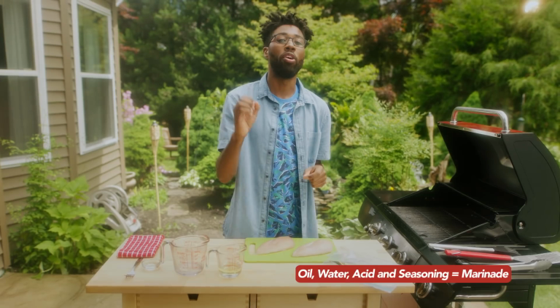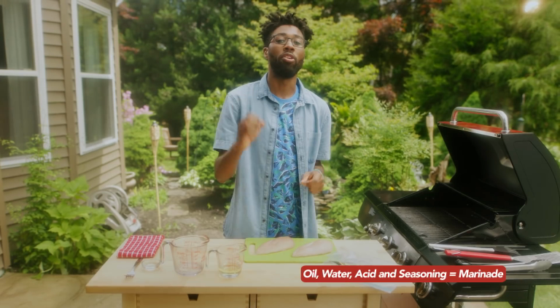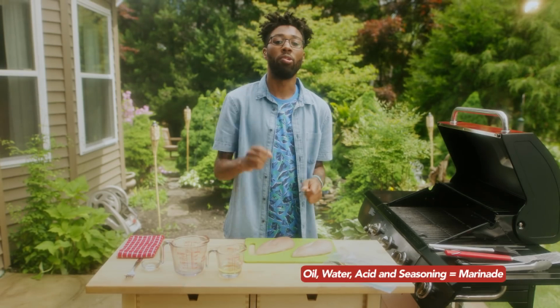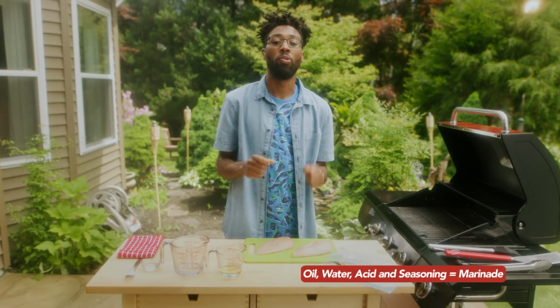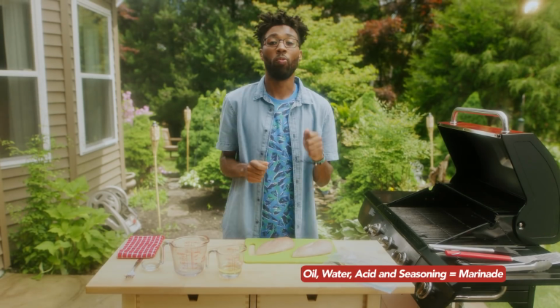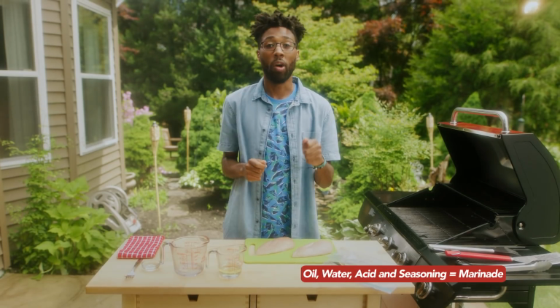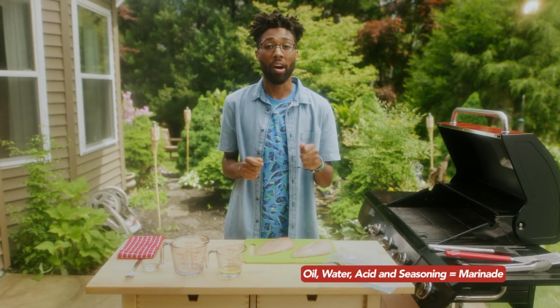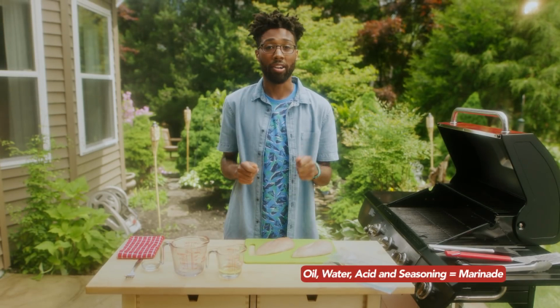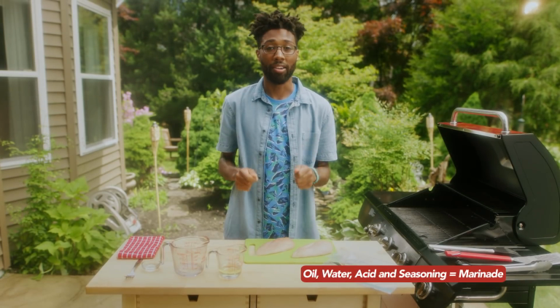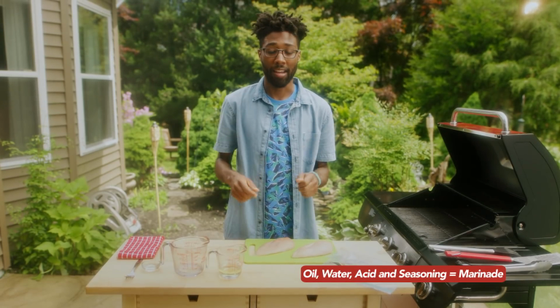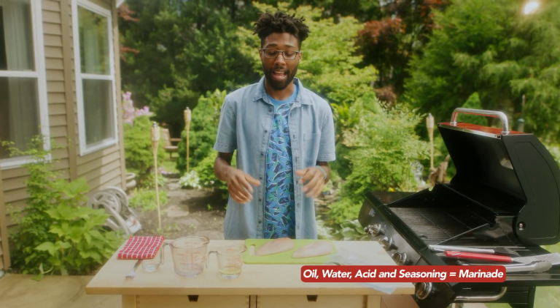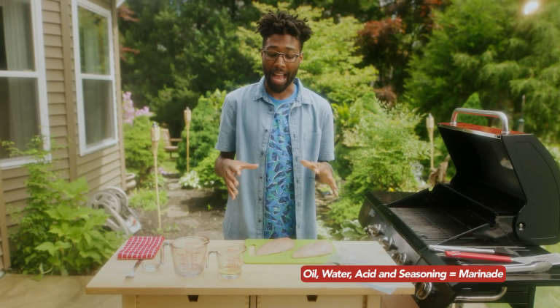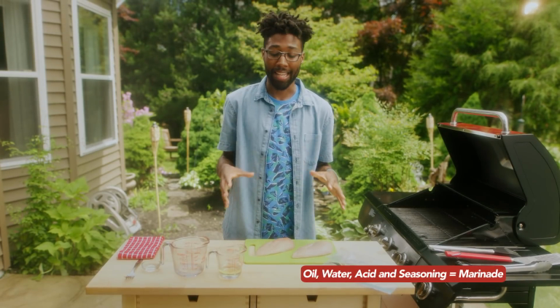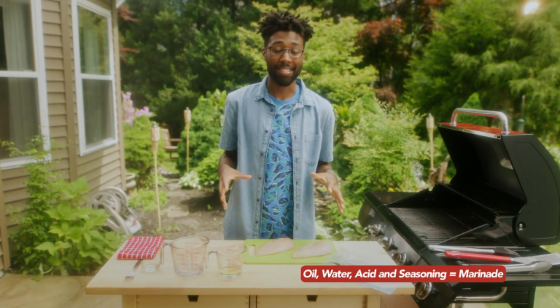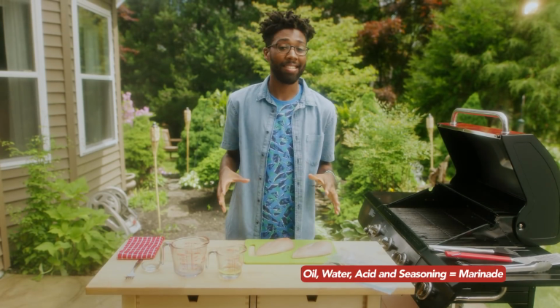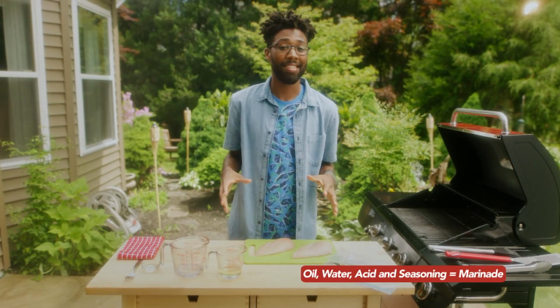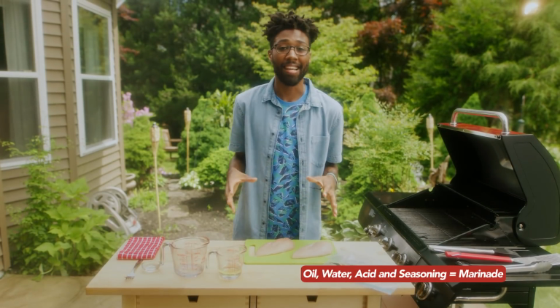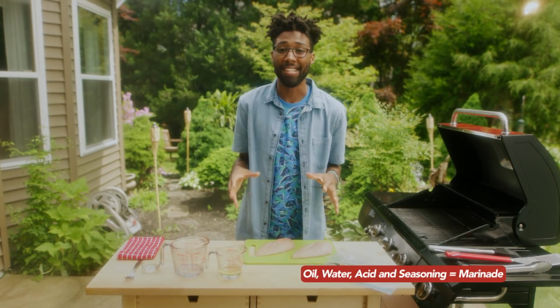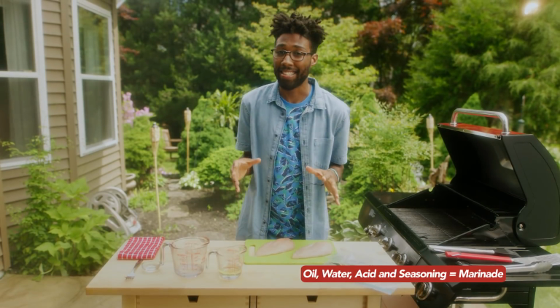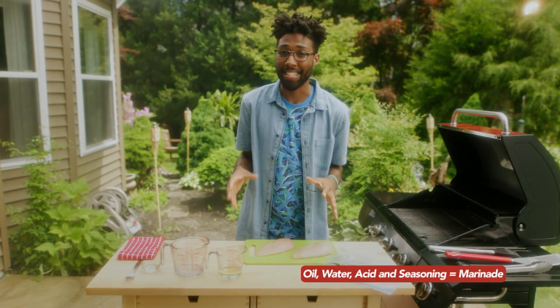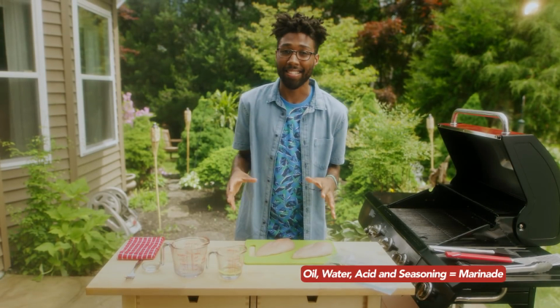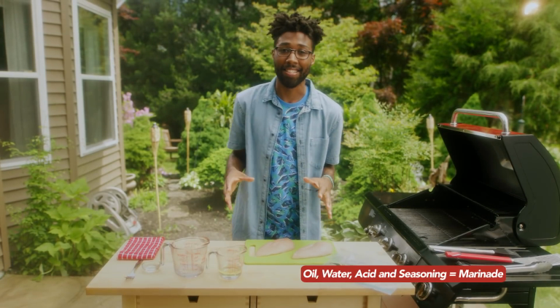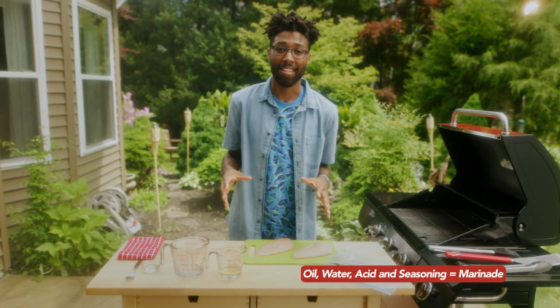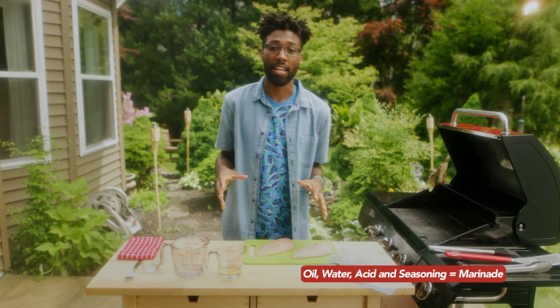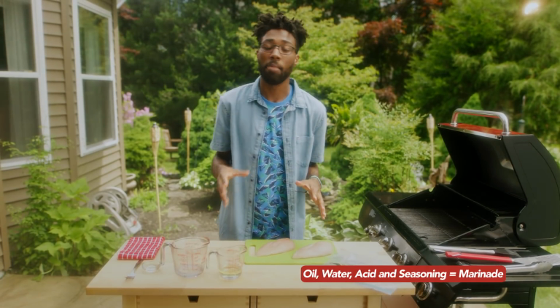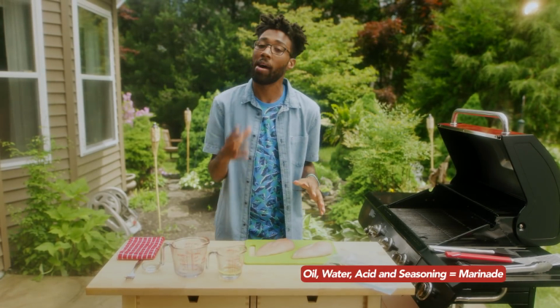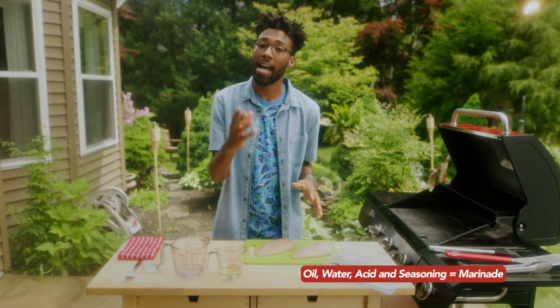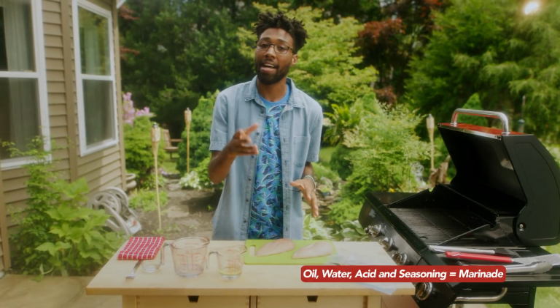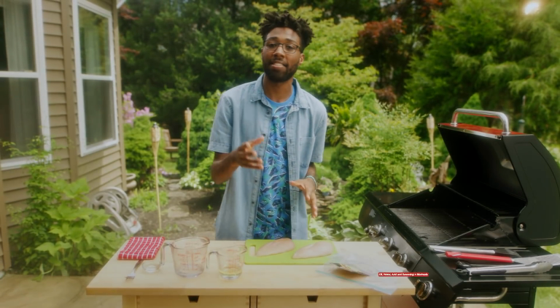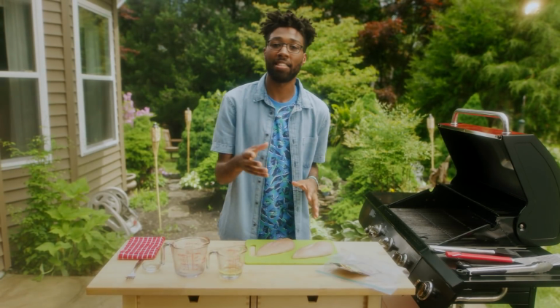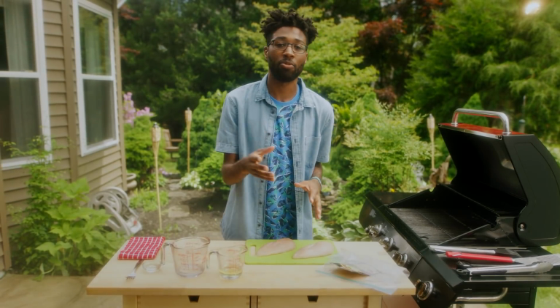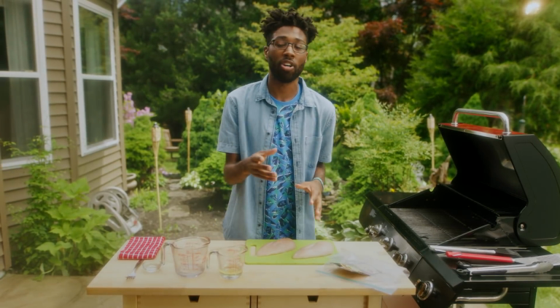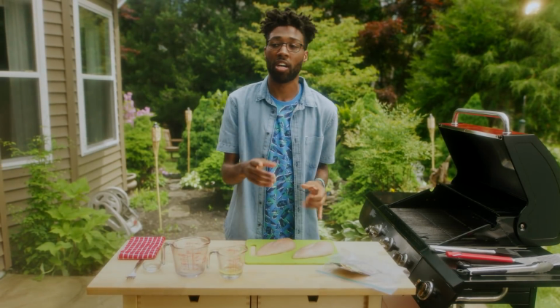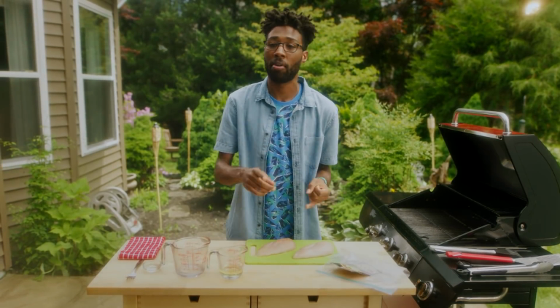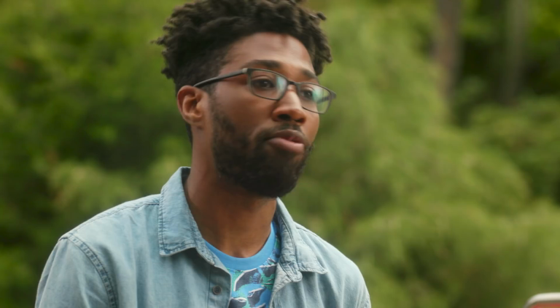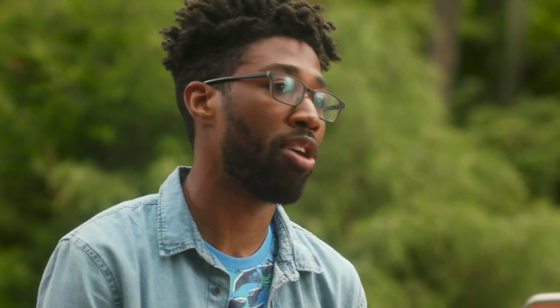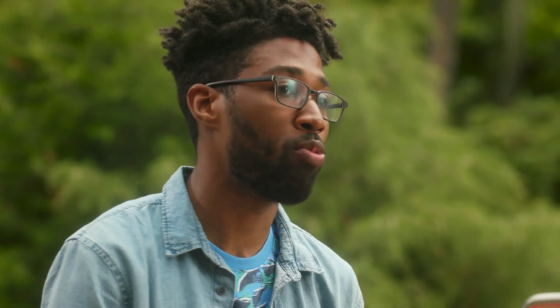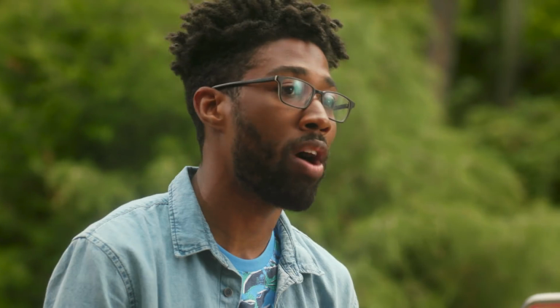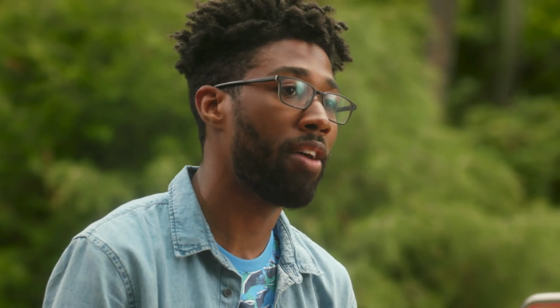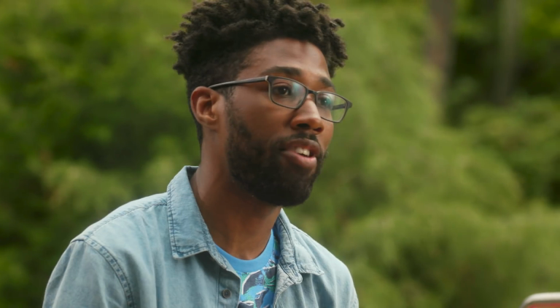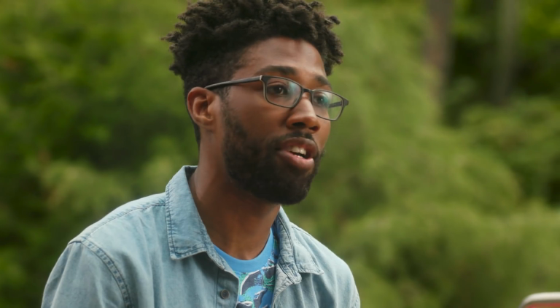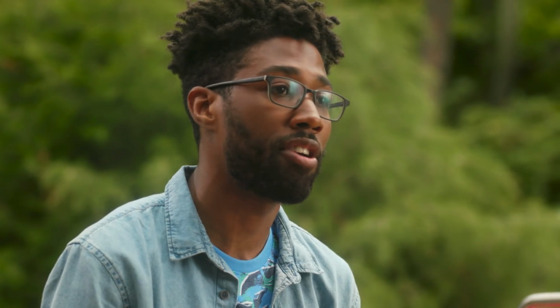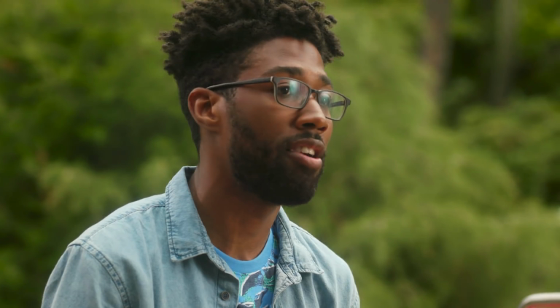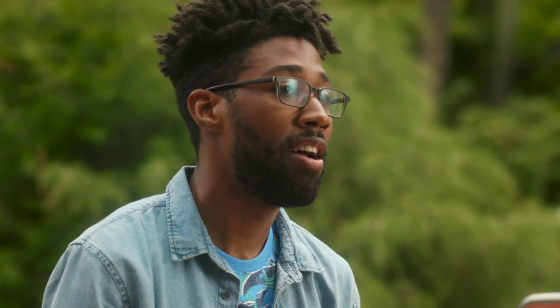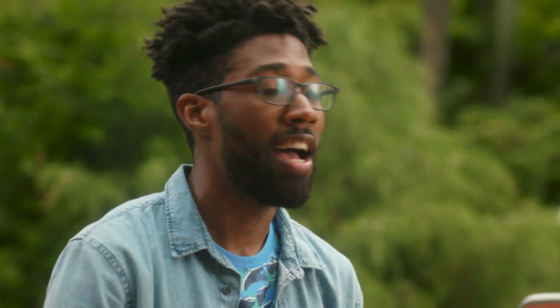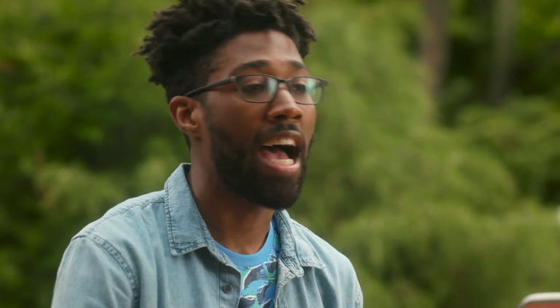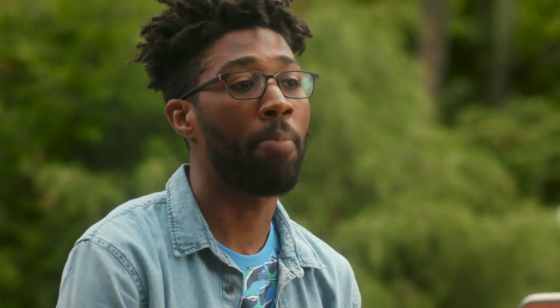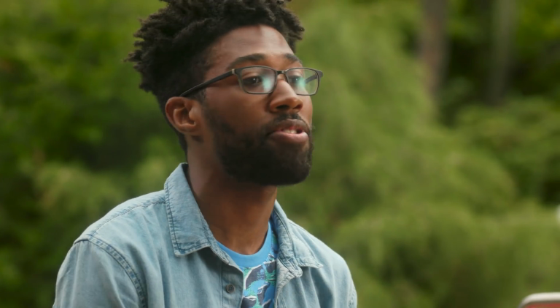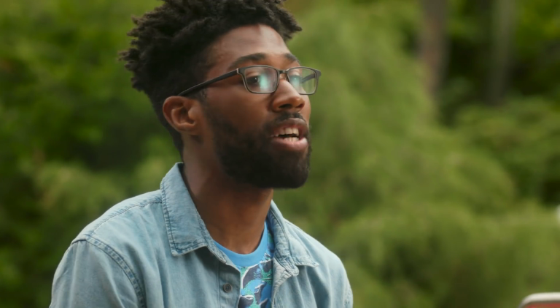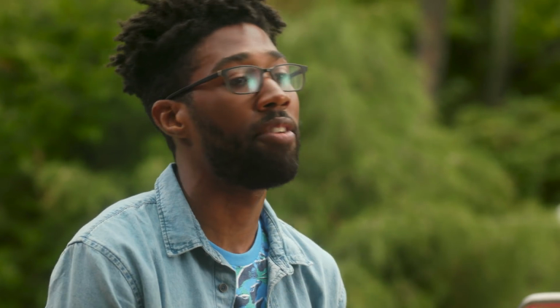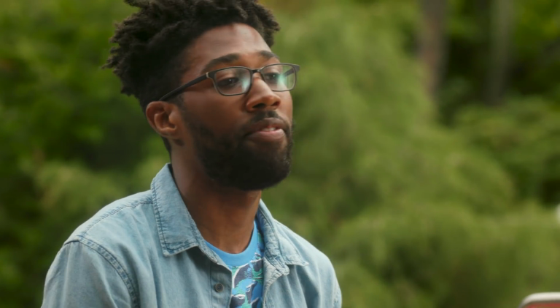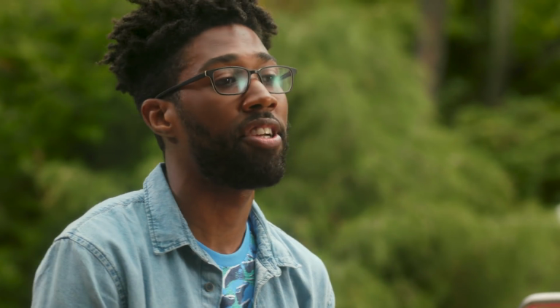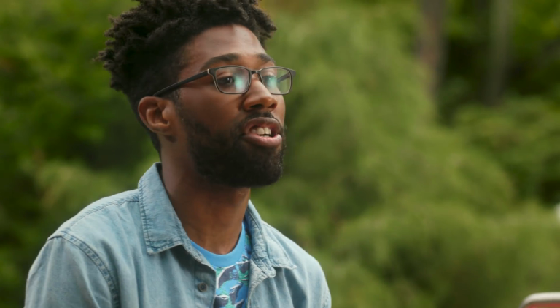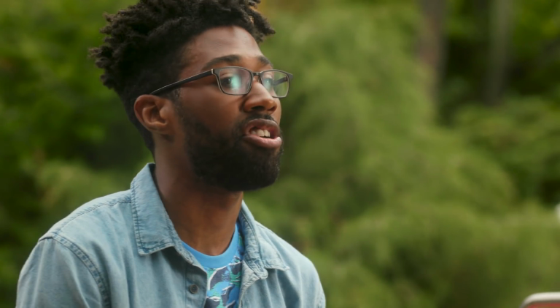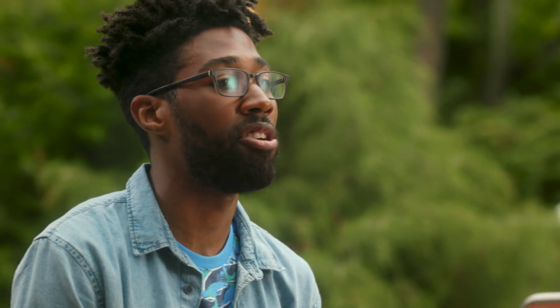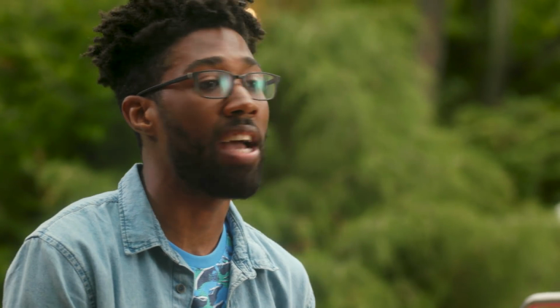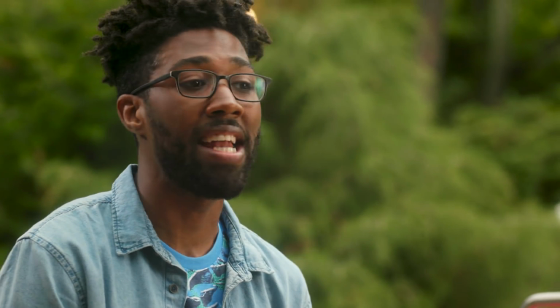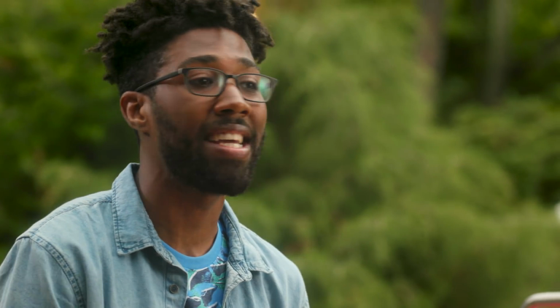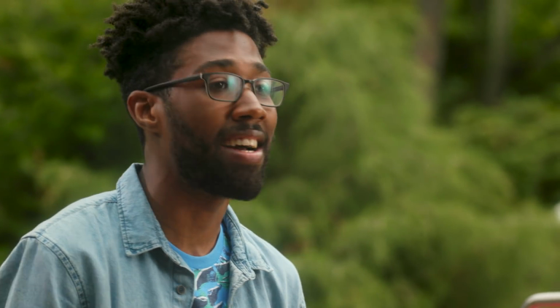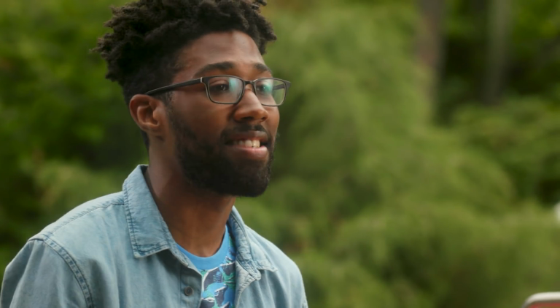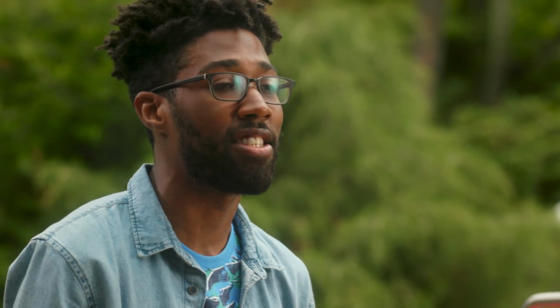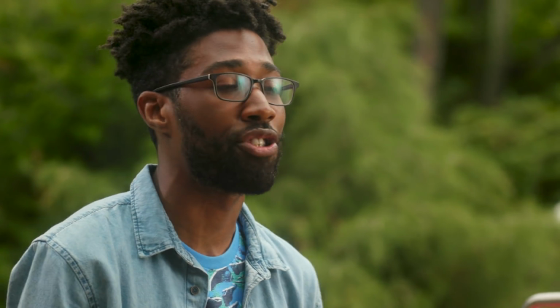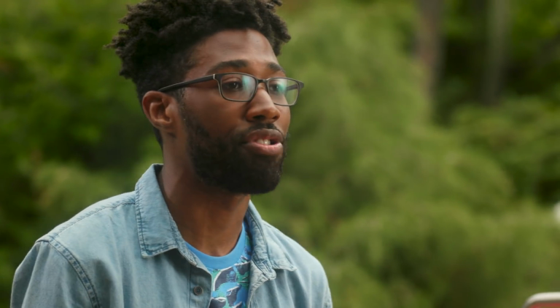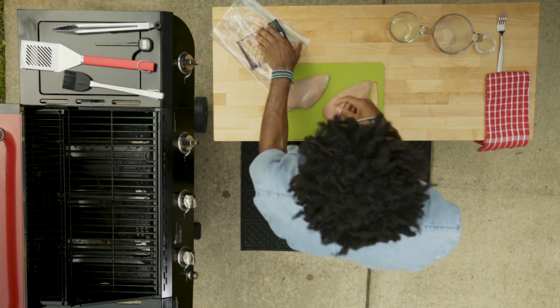Oil, water, acid, and seasoning. And by acid, I'm talking about red wine vinegar, apple cider vinegar, any kind of citrus.